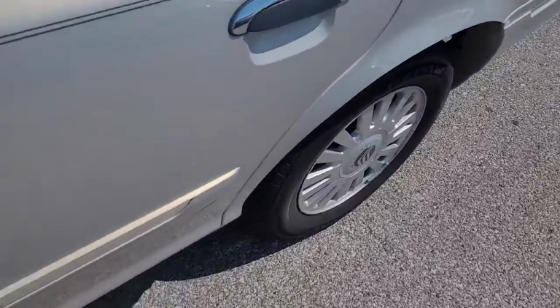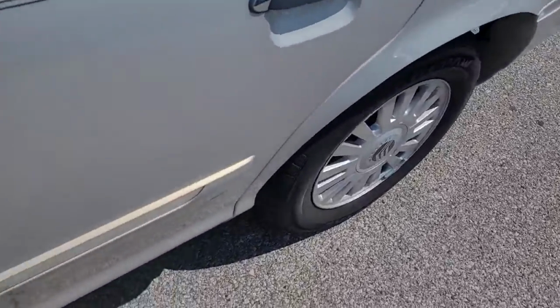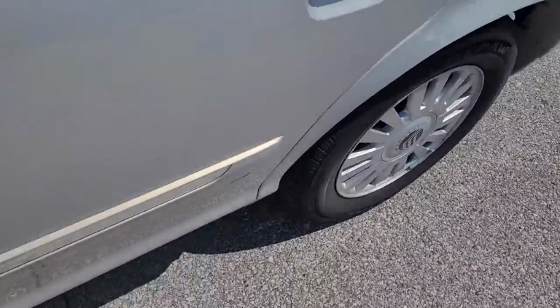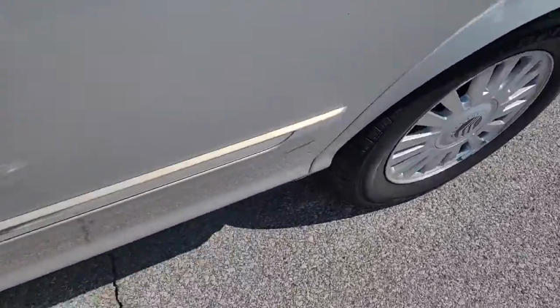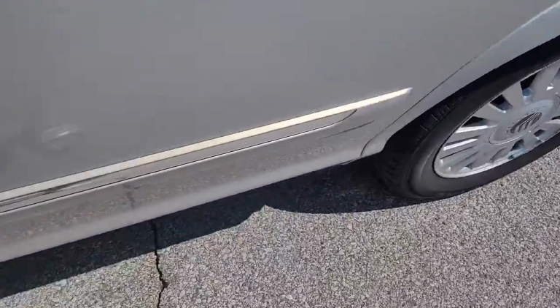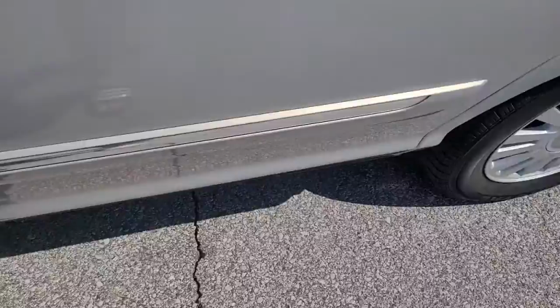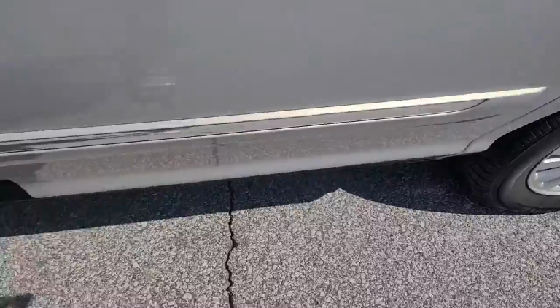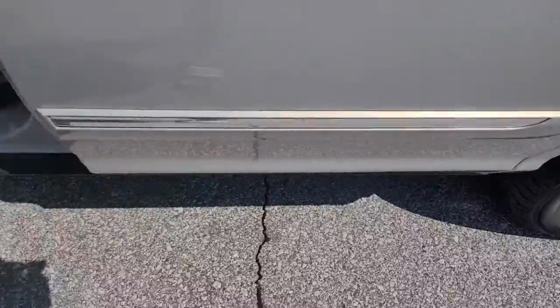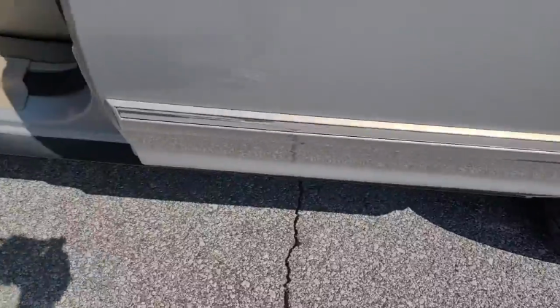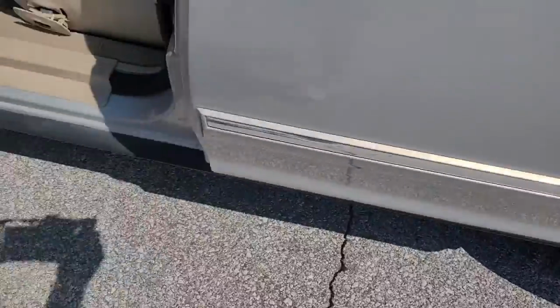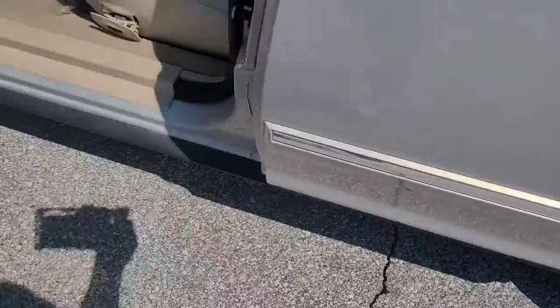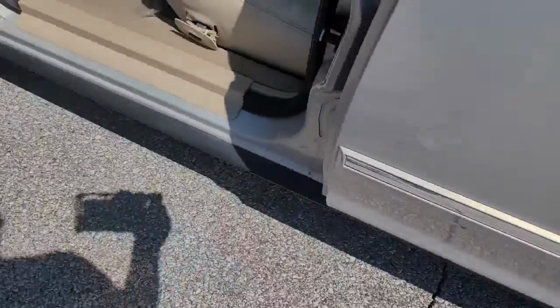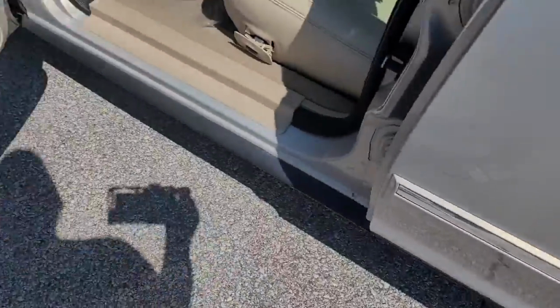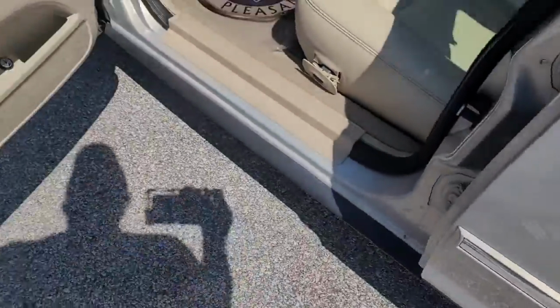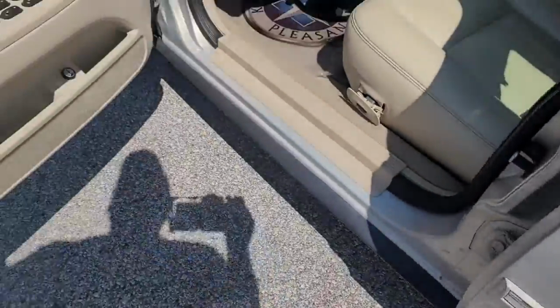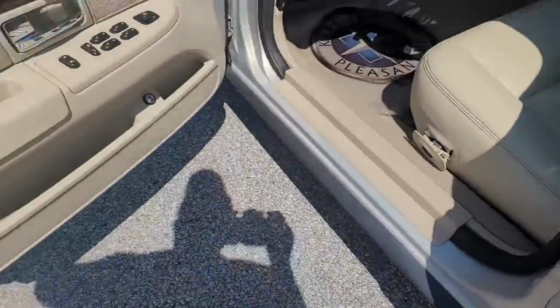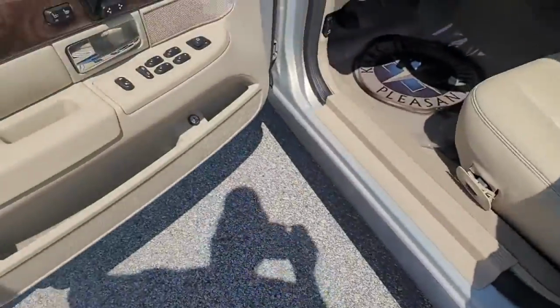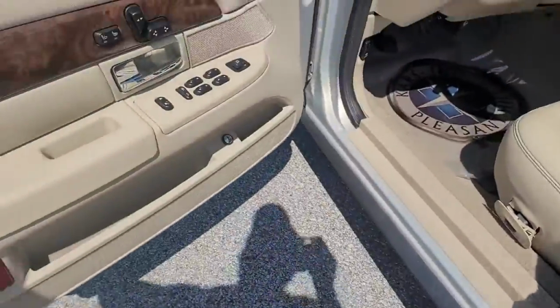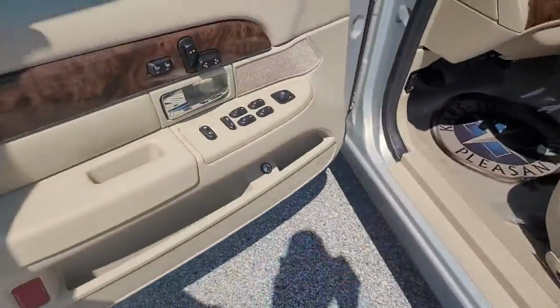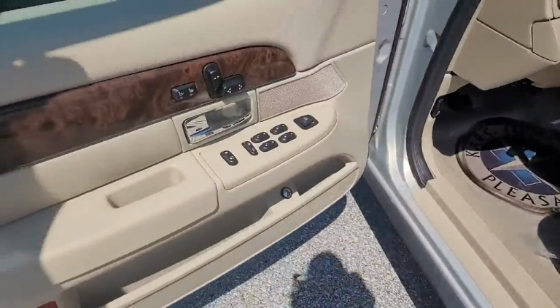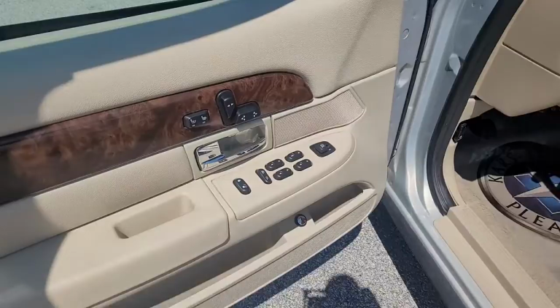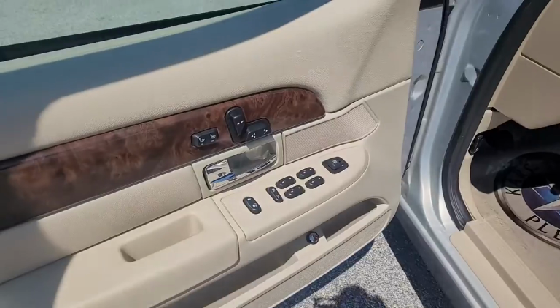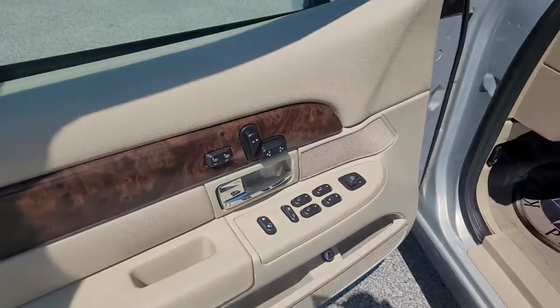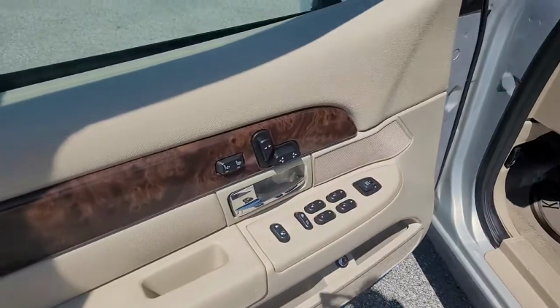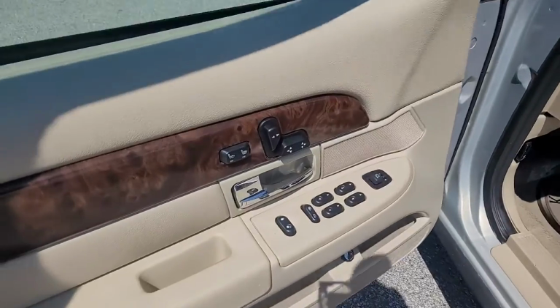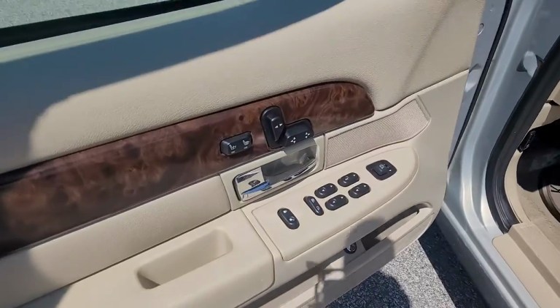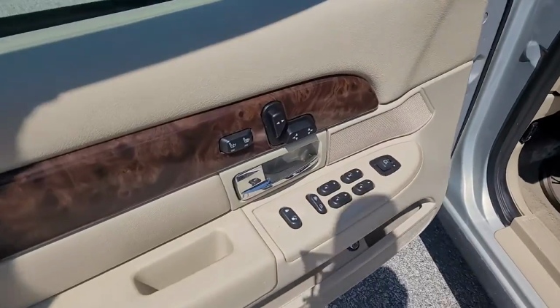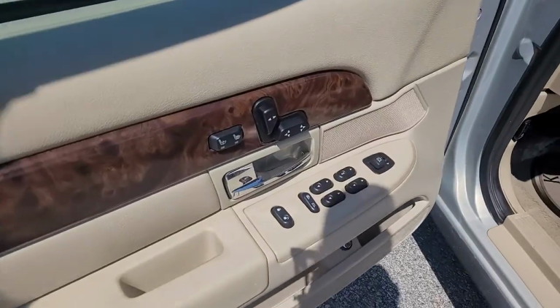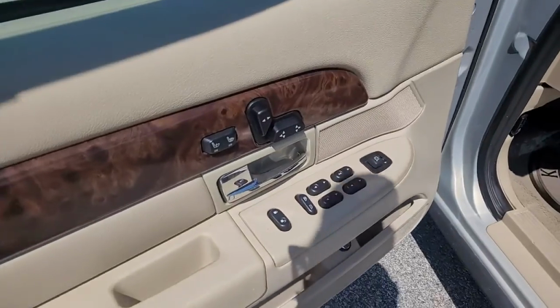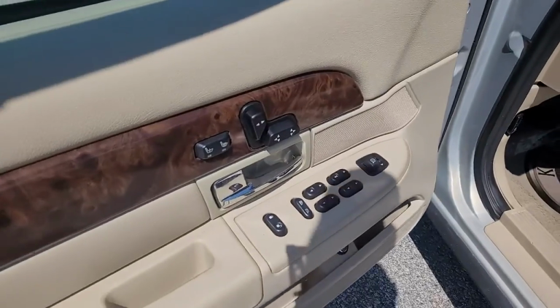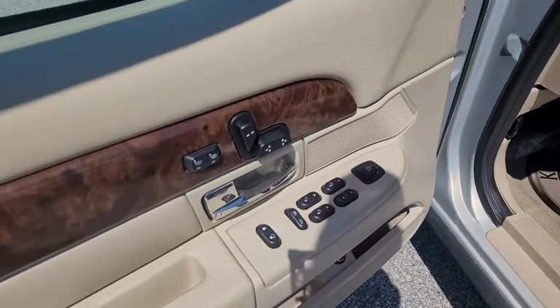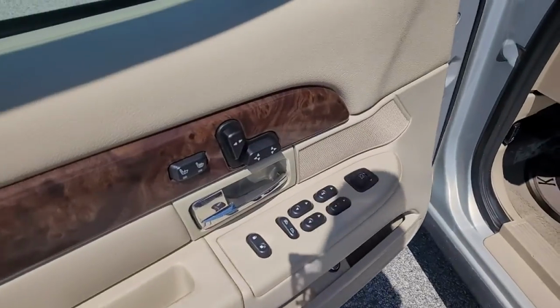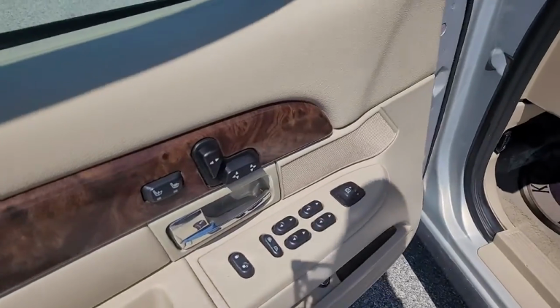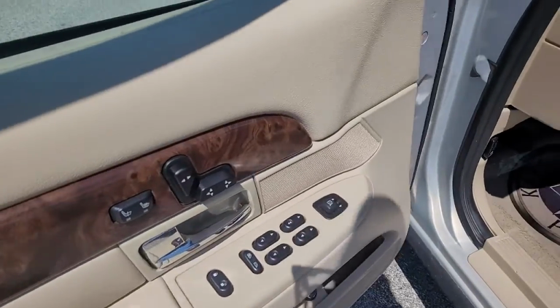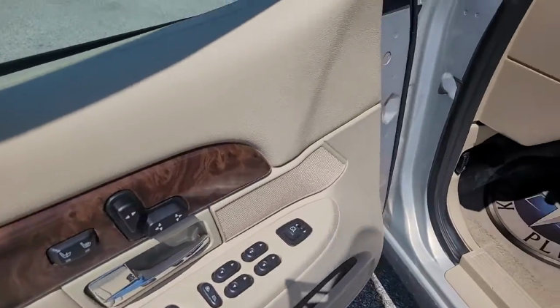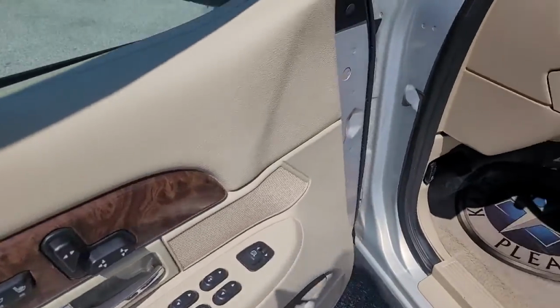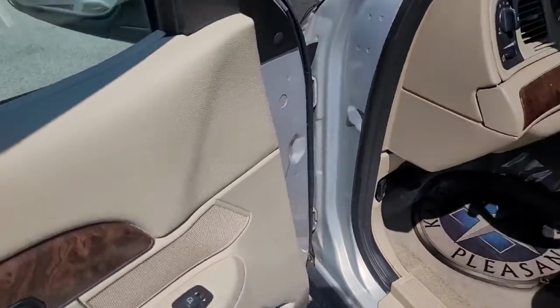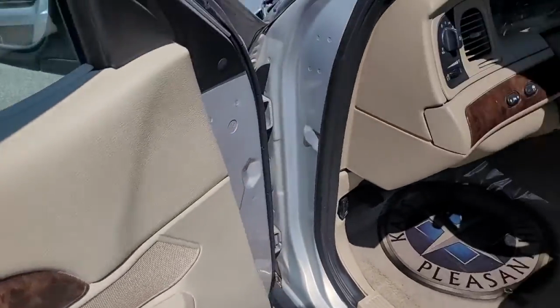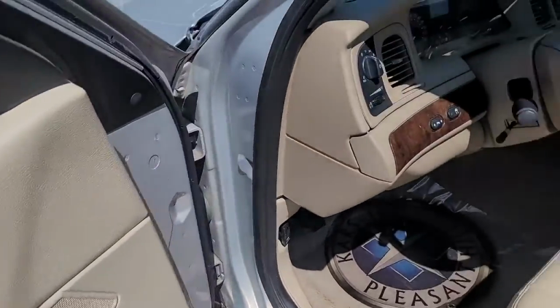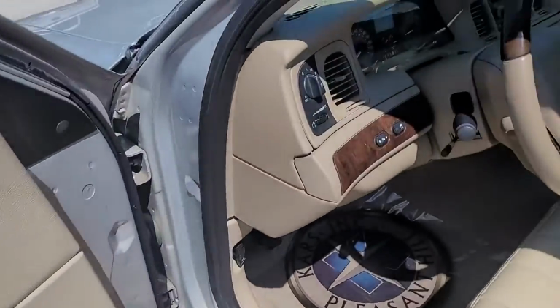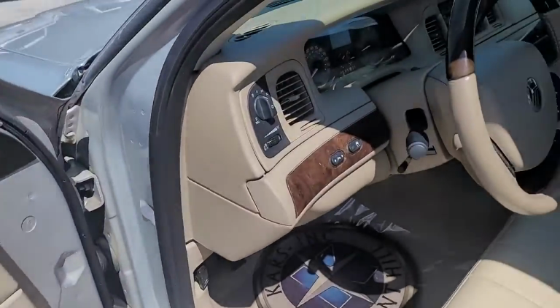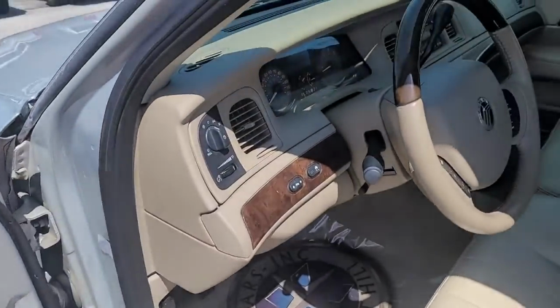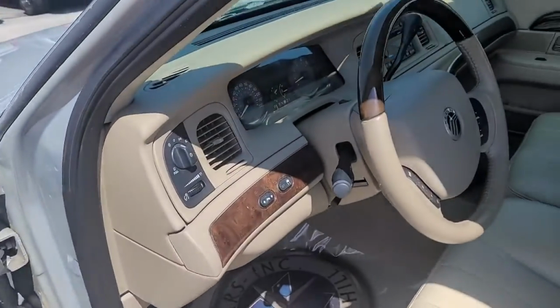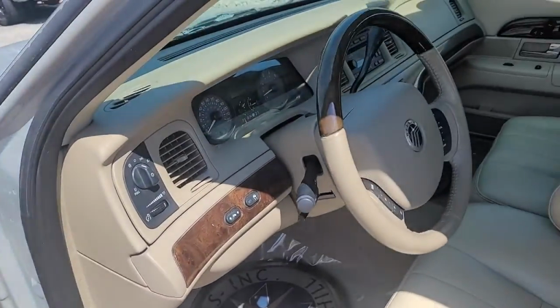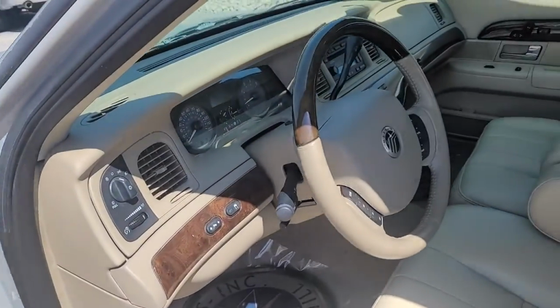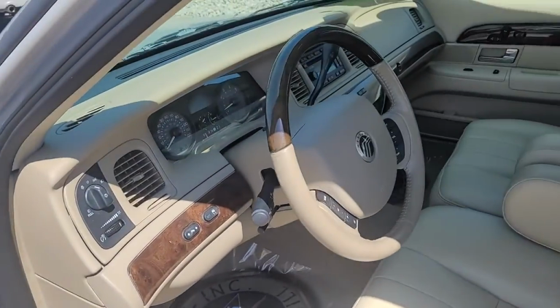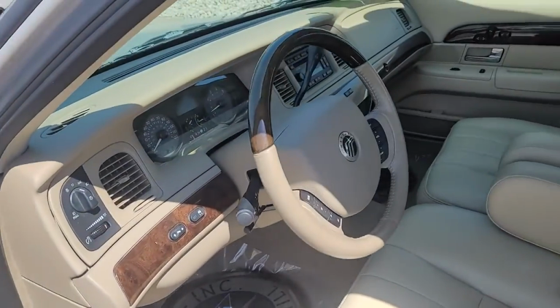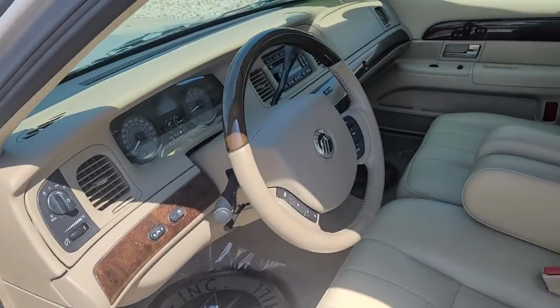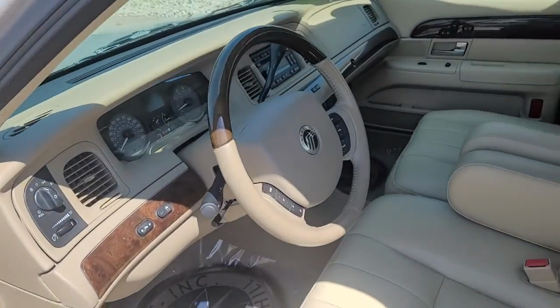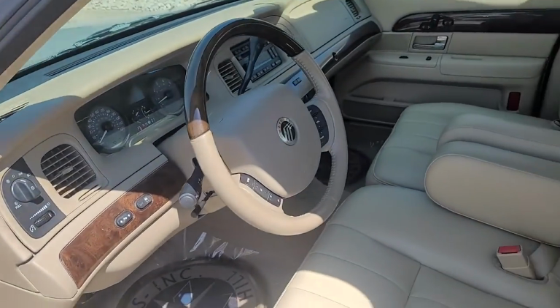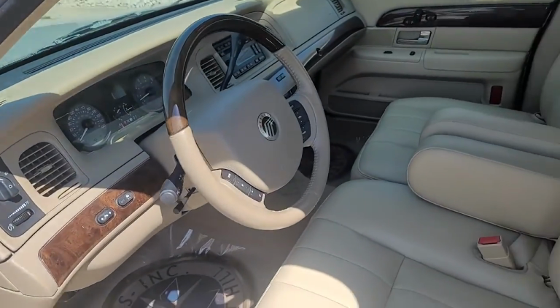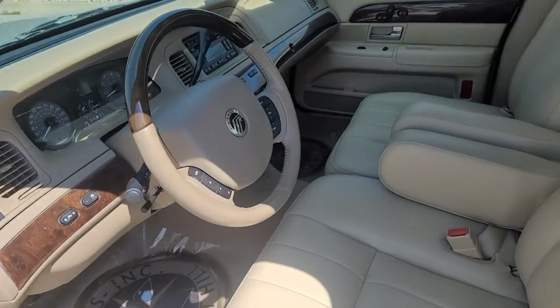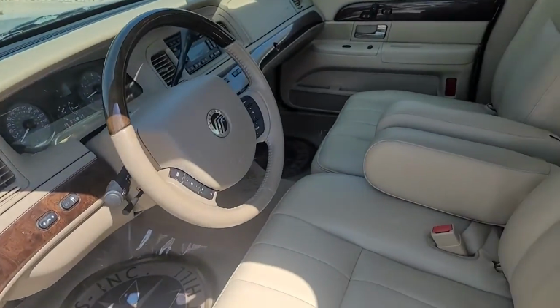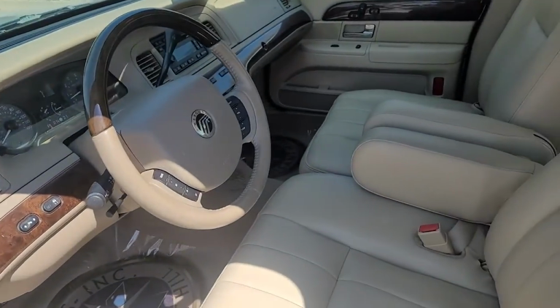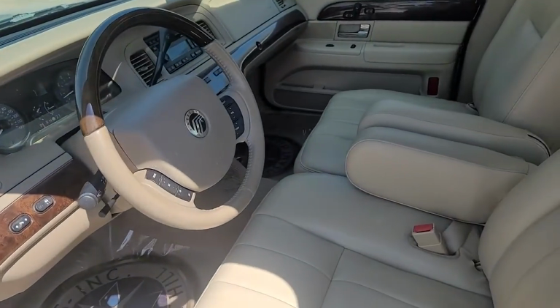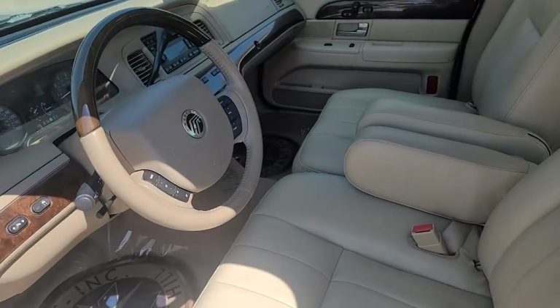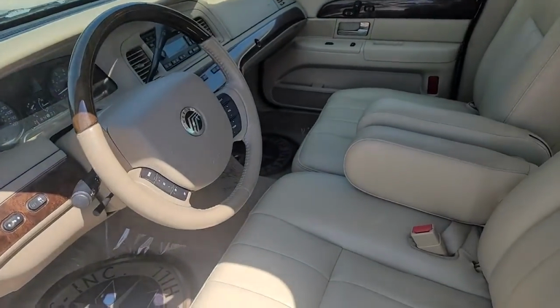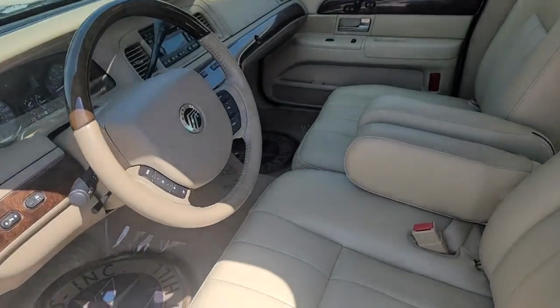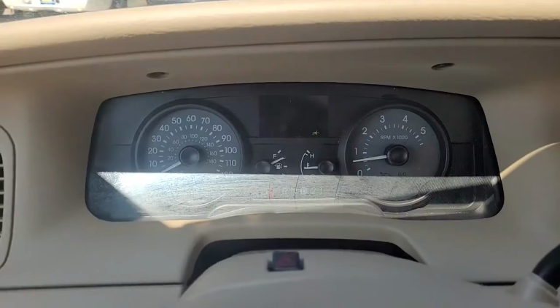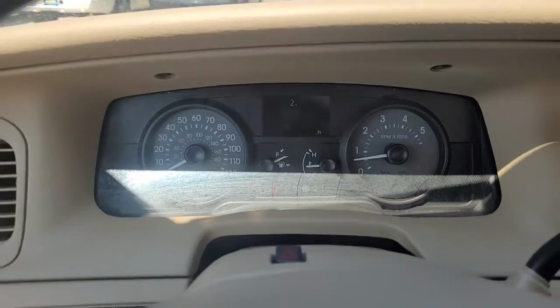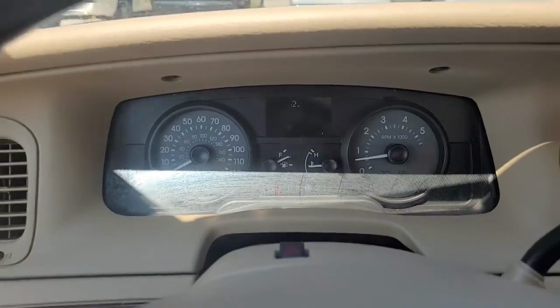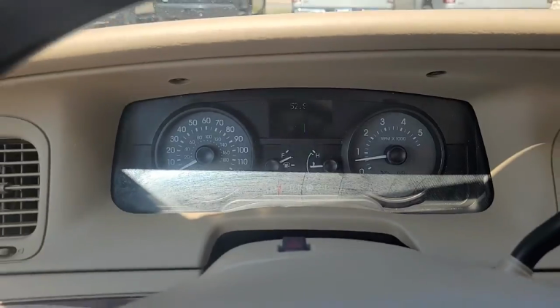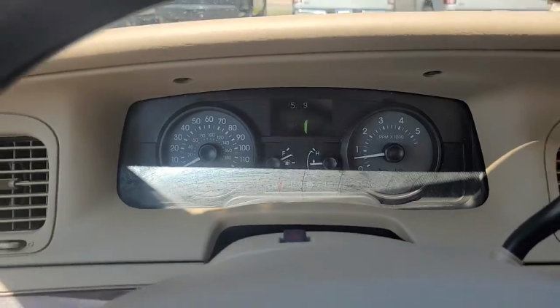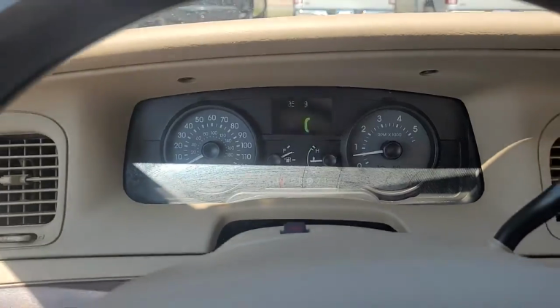A cushy, spacious cabin and seemingly infinite trunk space make this comfortable, full-size sedan a classic American cruiser.